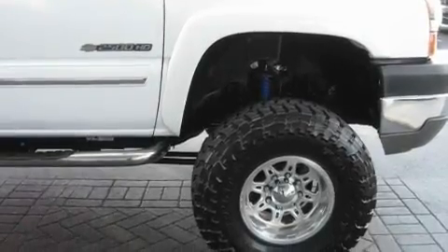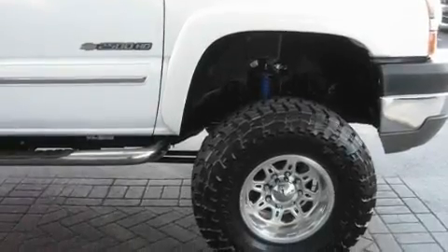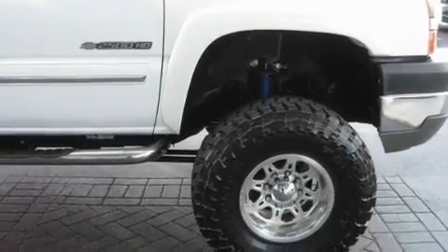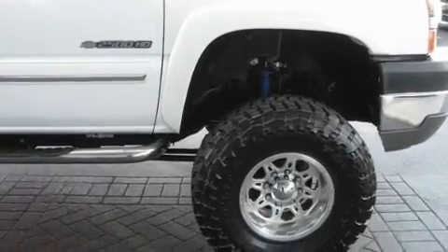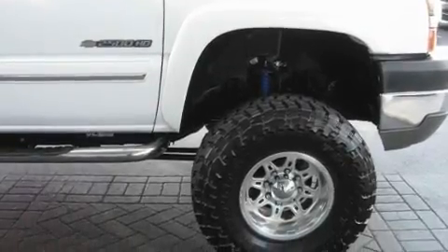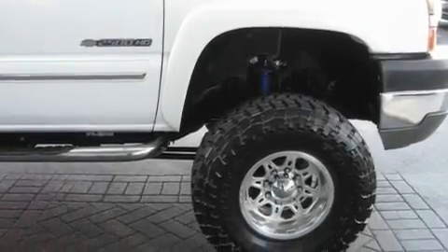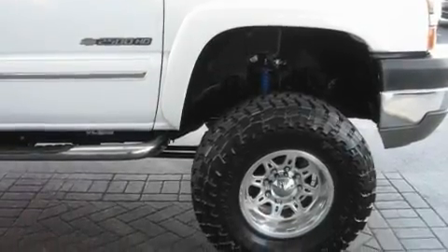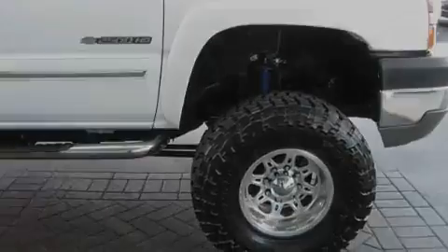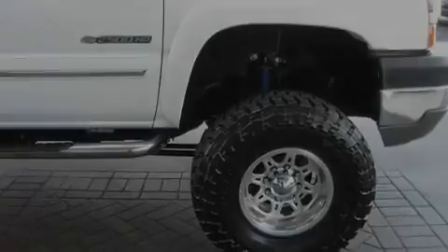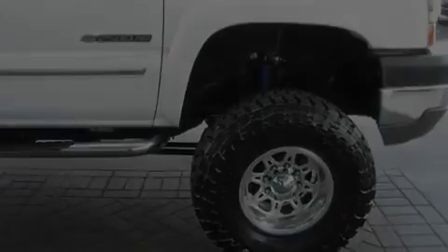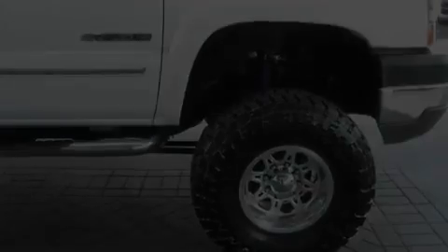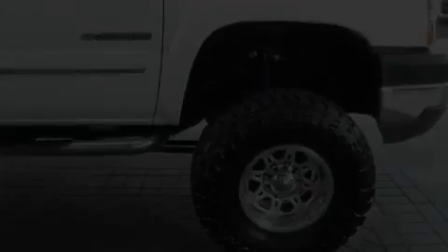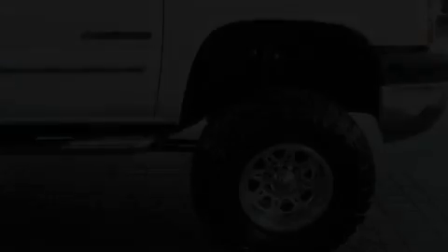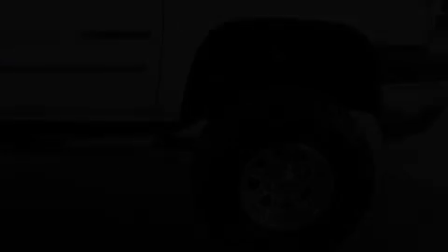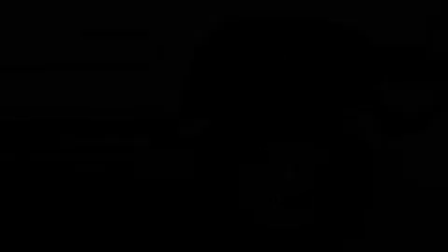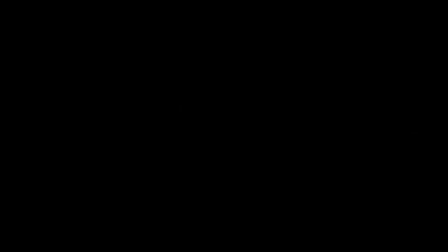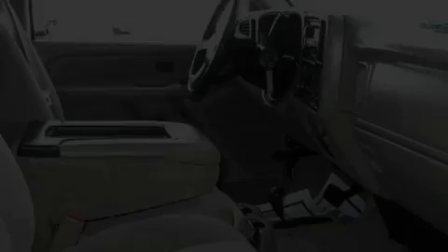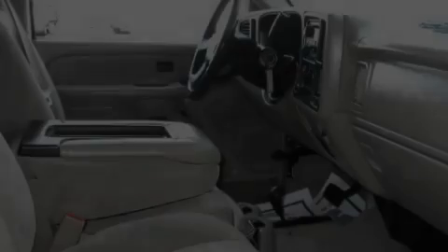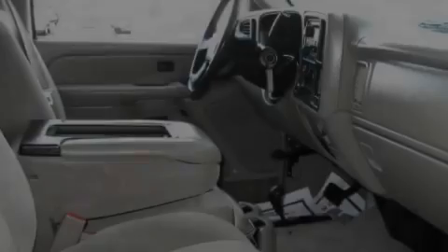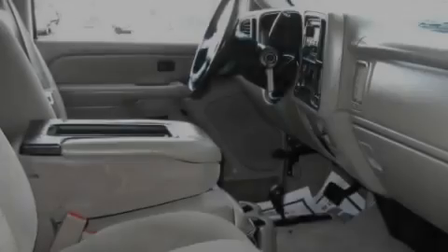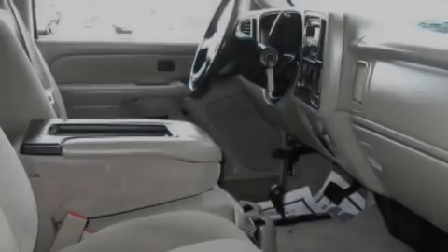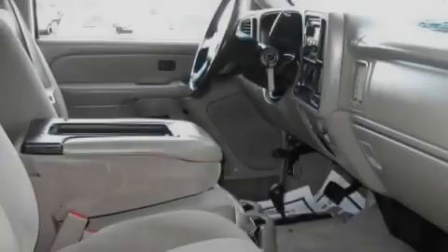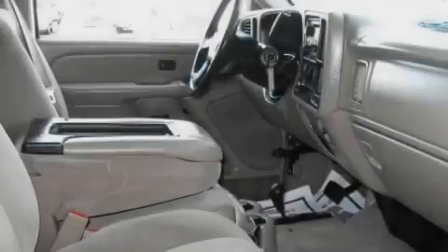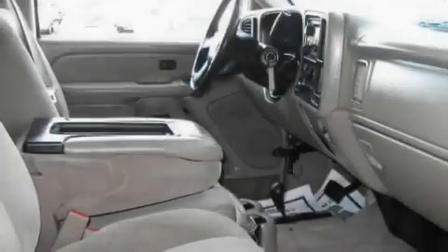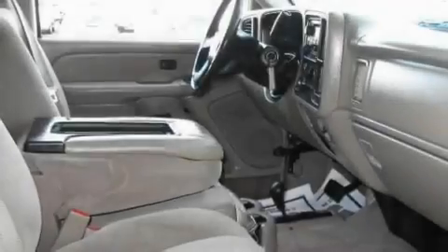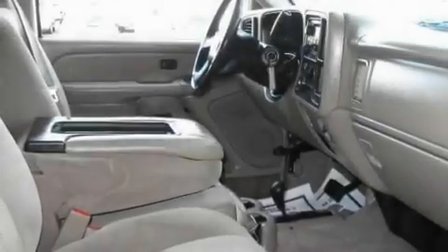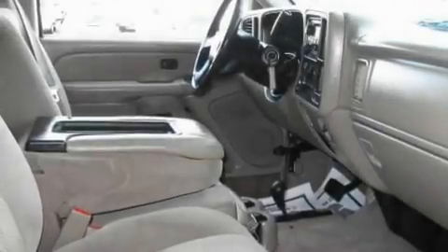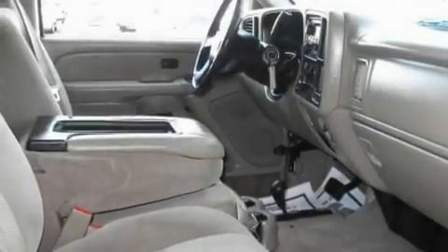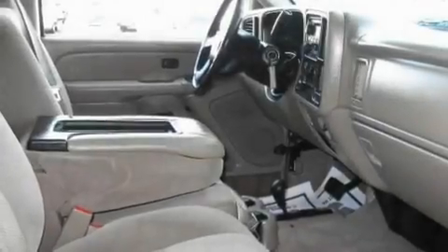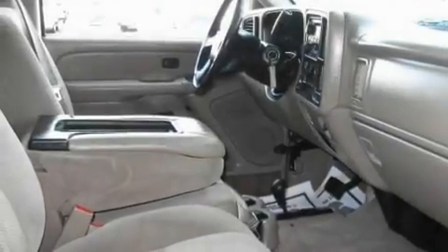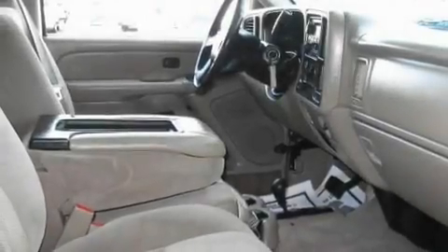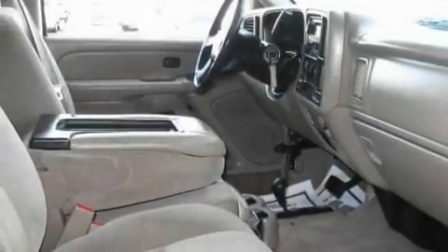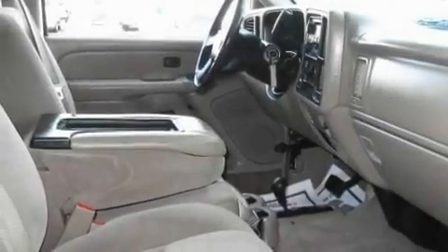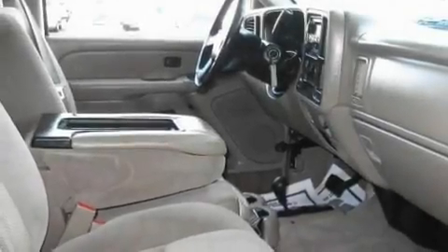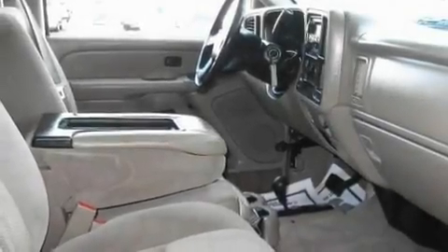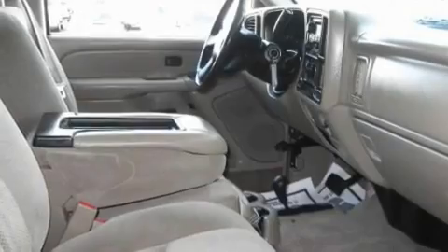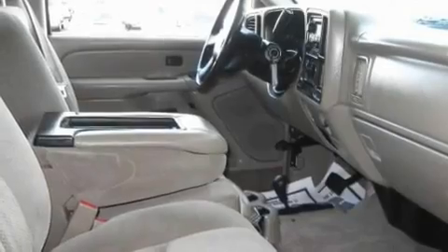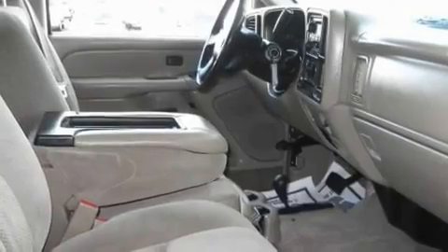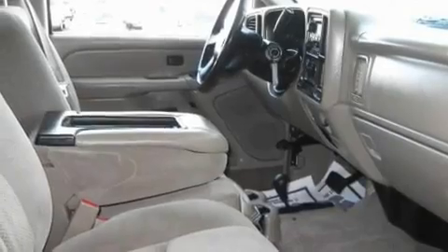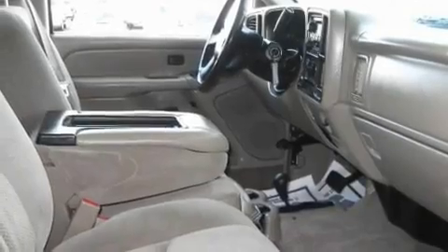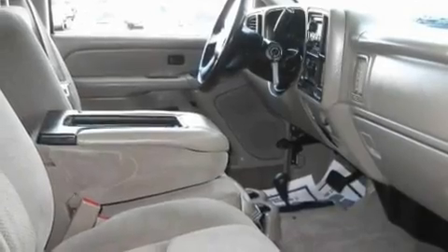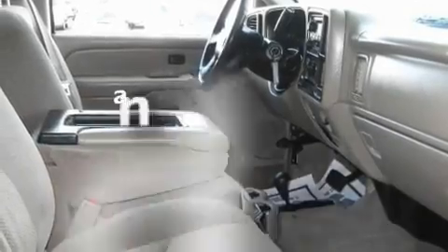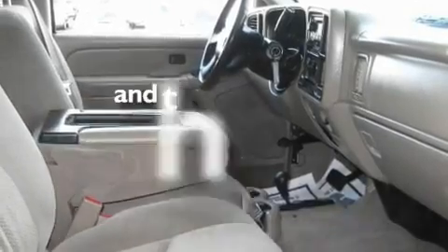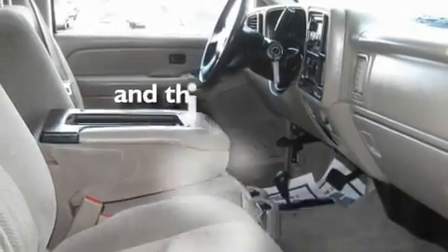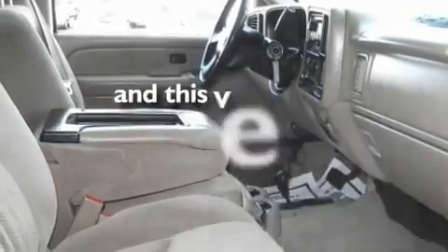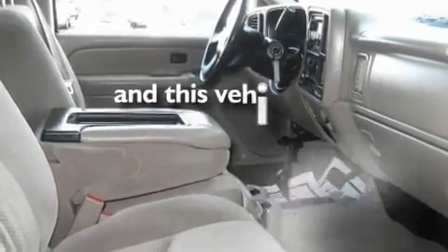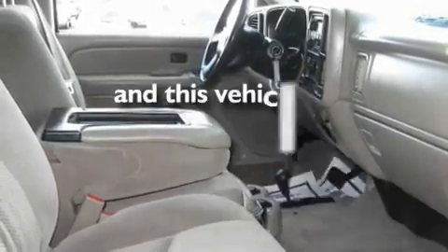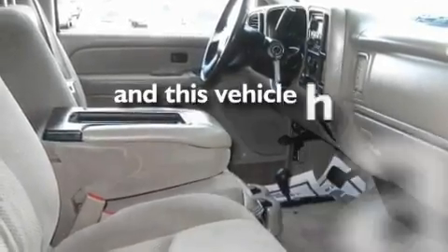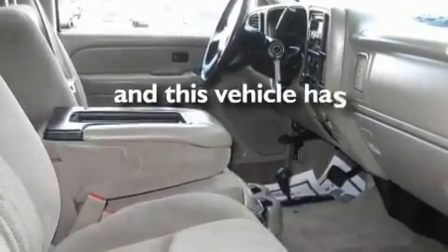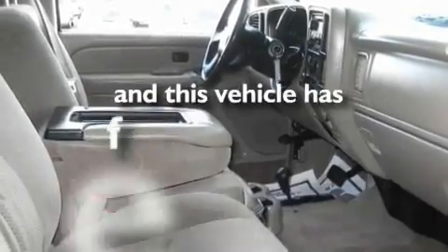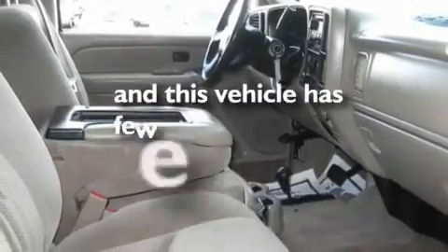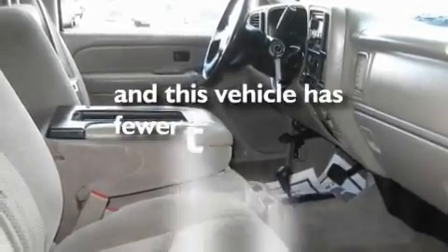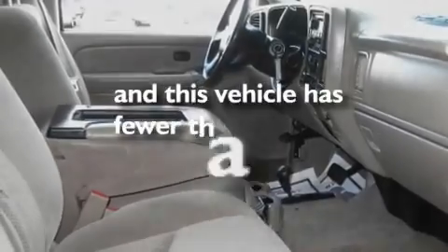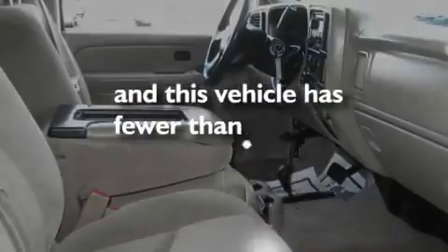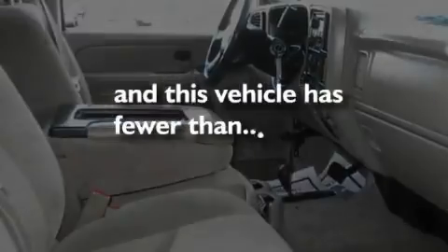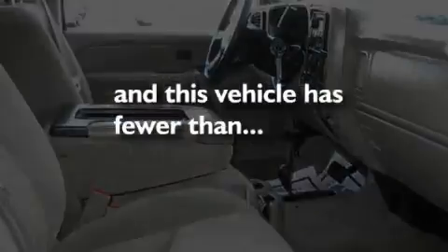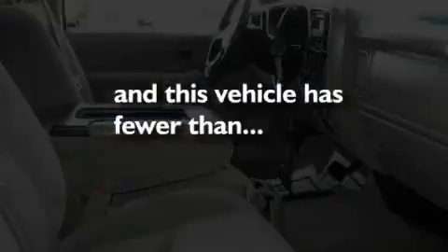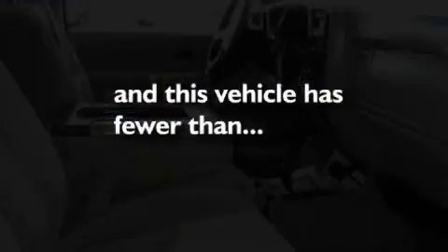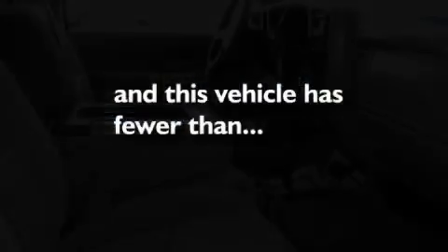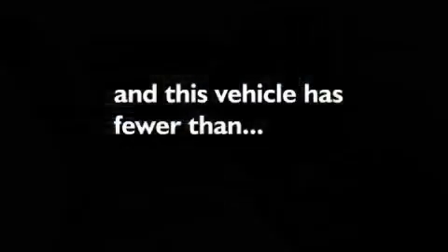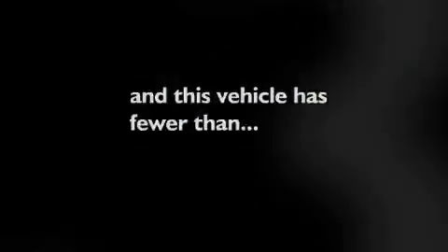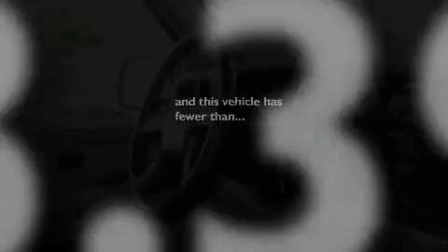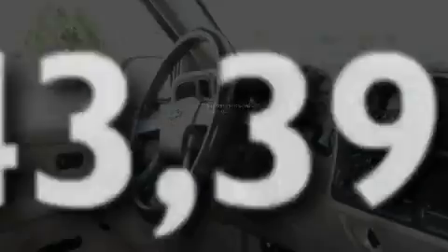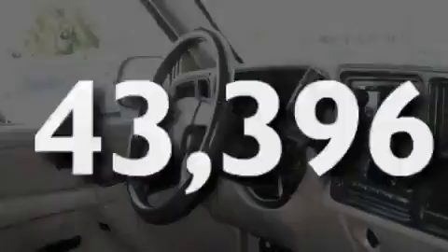An anti-lock braking system, a rear window defroster, and this vehicle has fewer than 44,000 miles on the odometer.